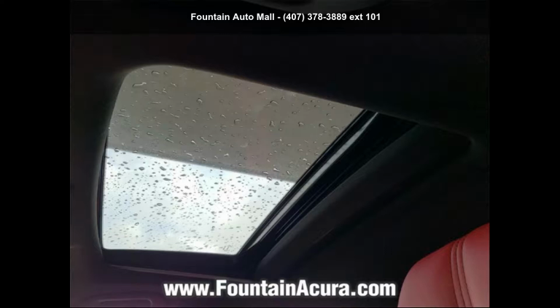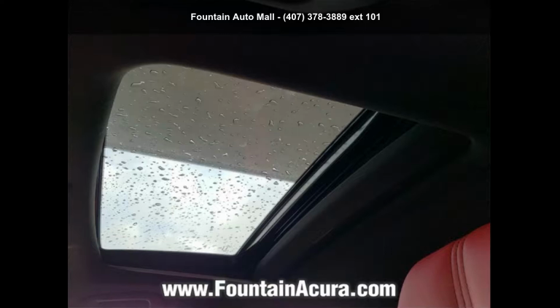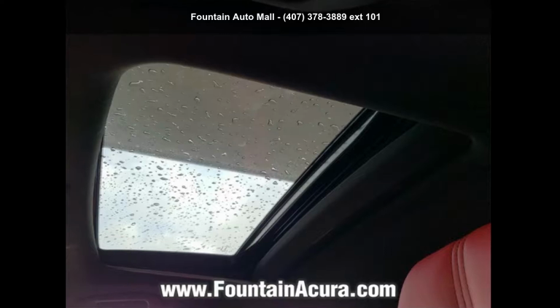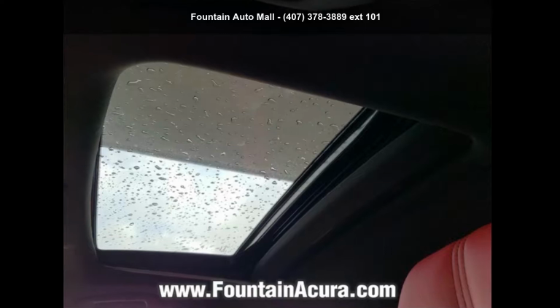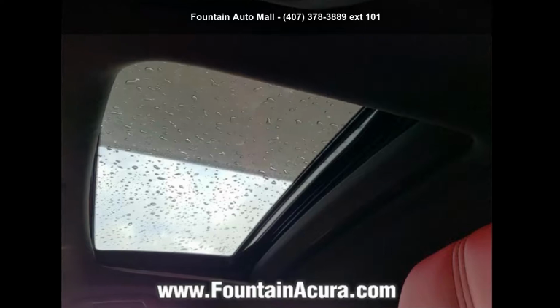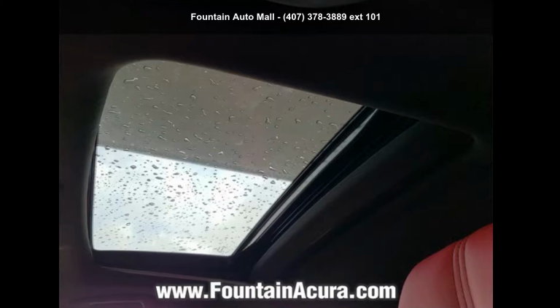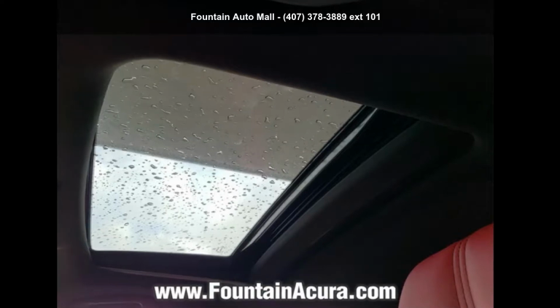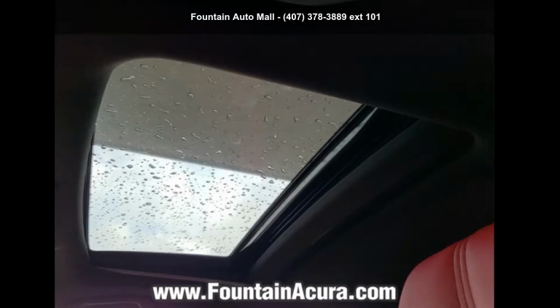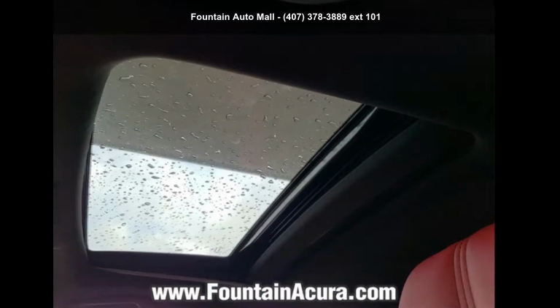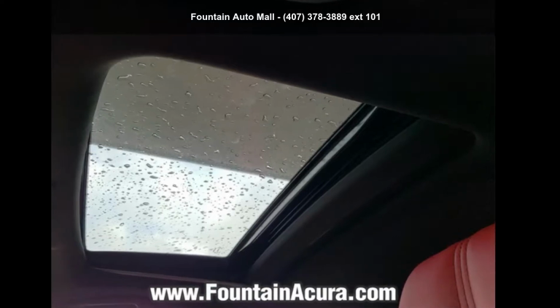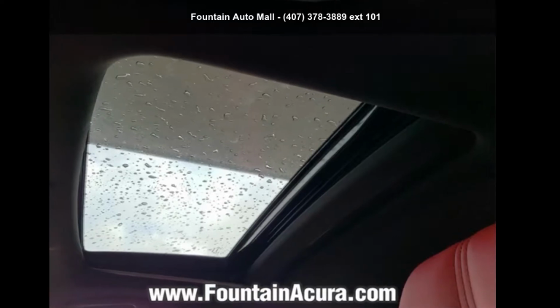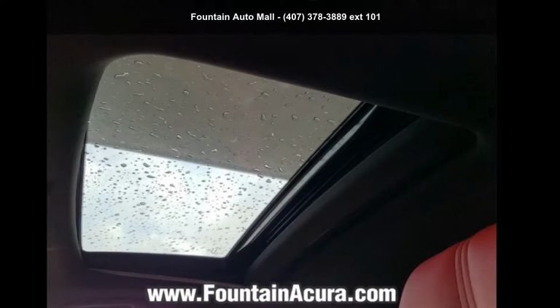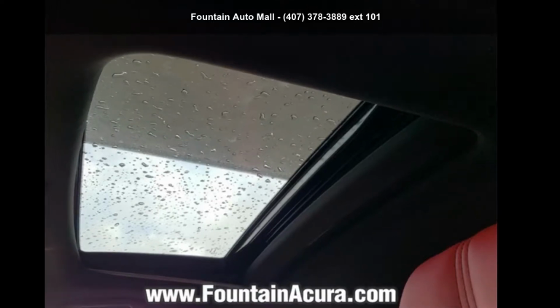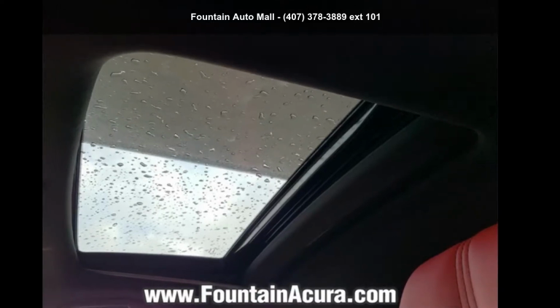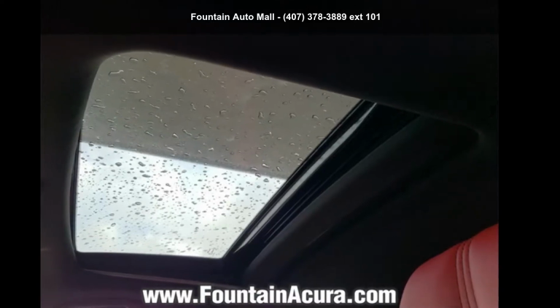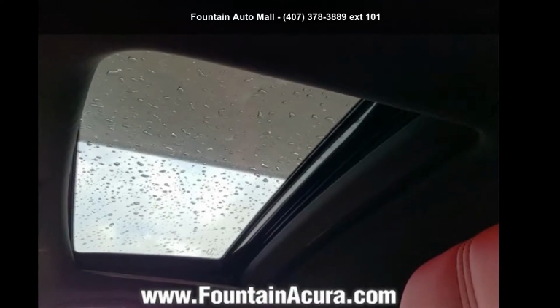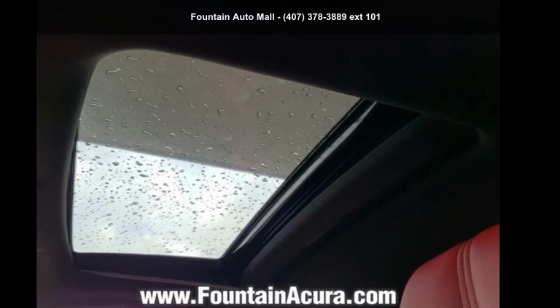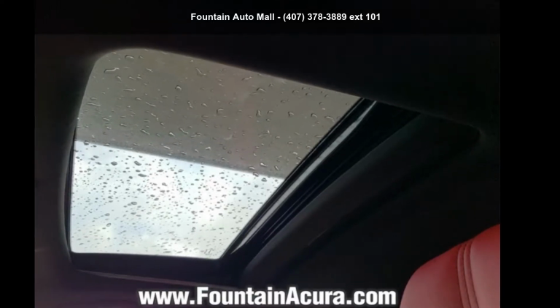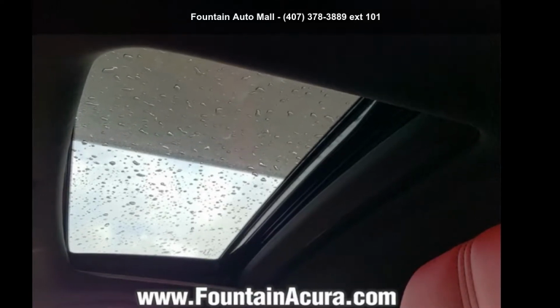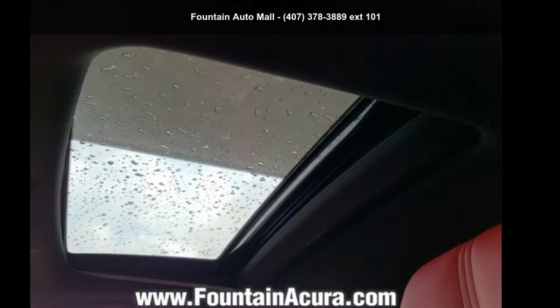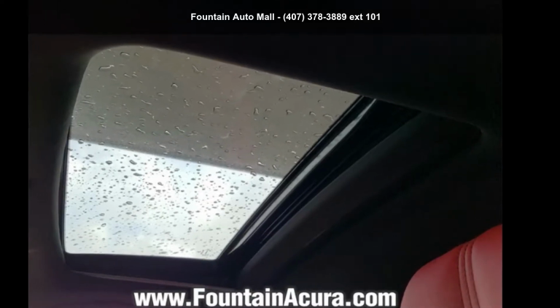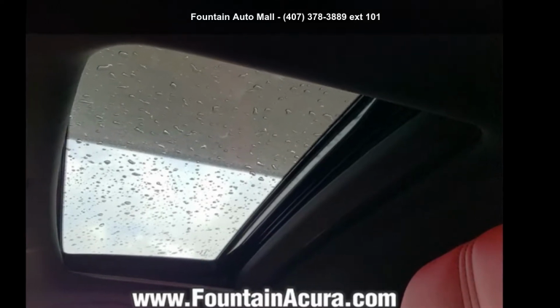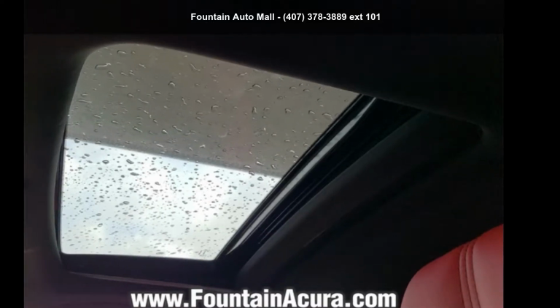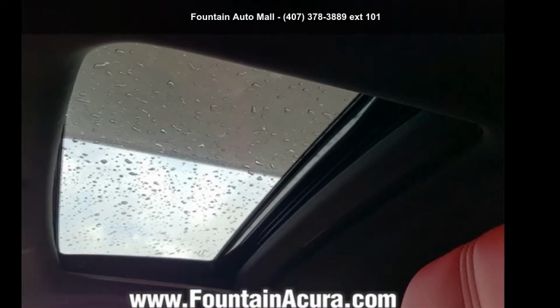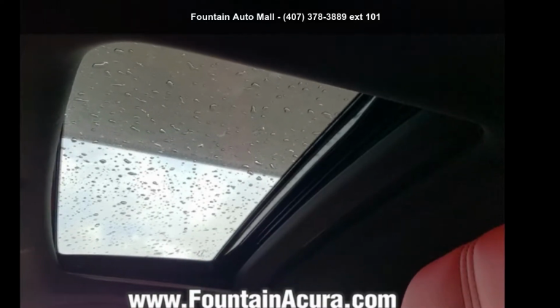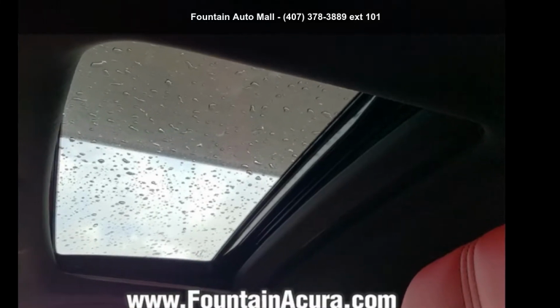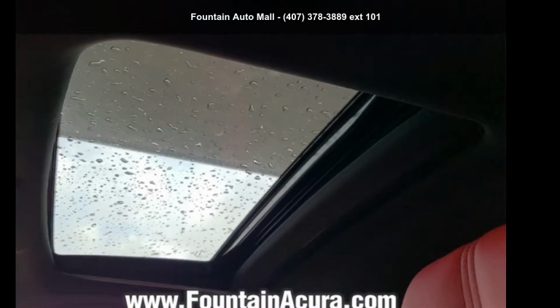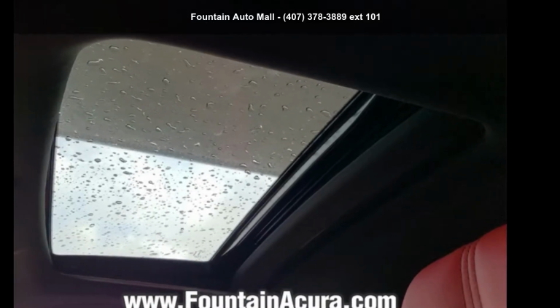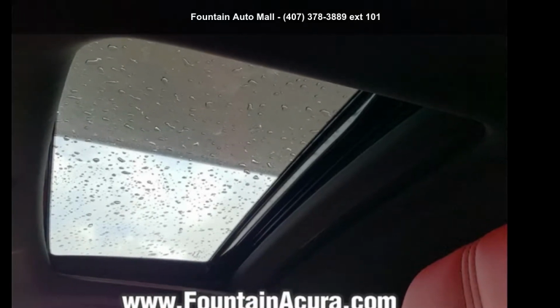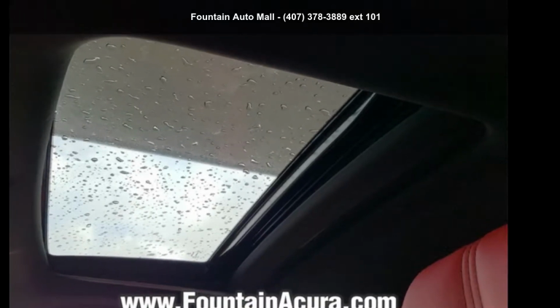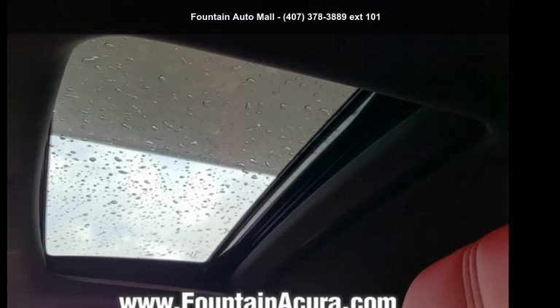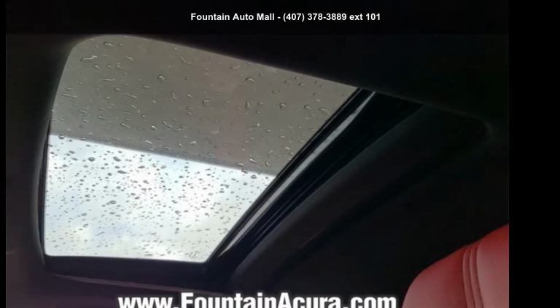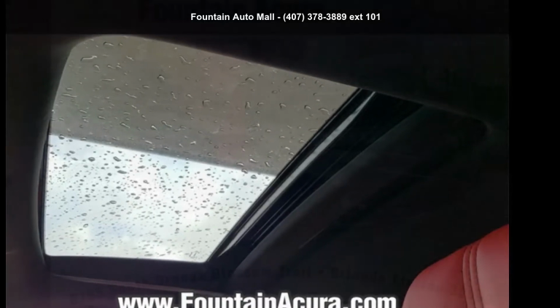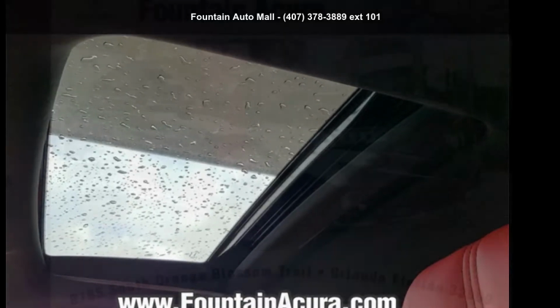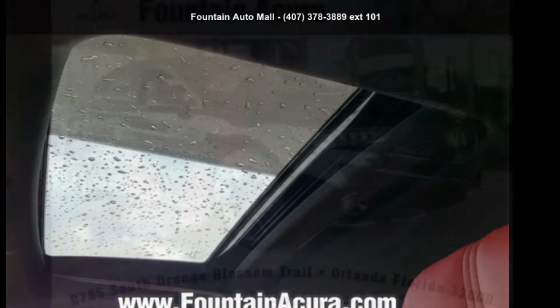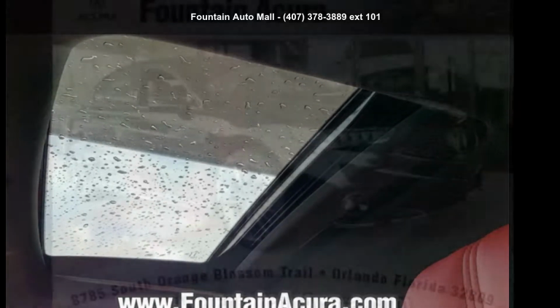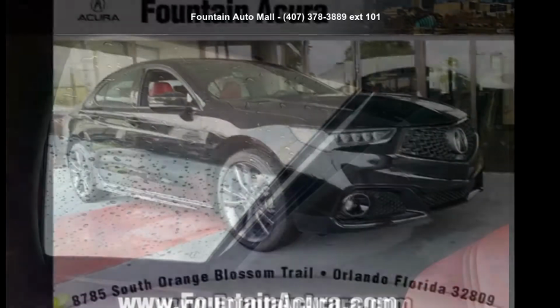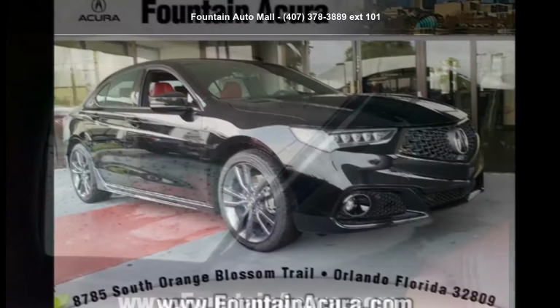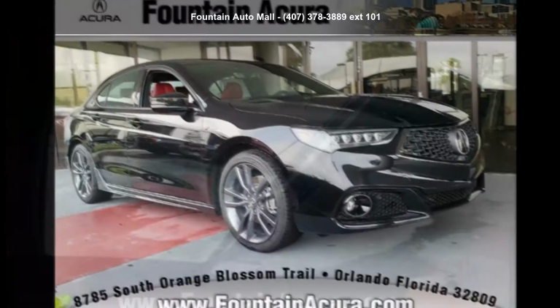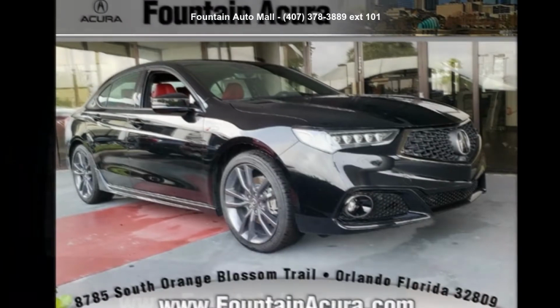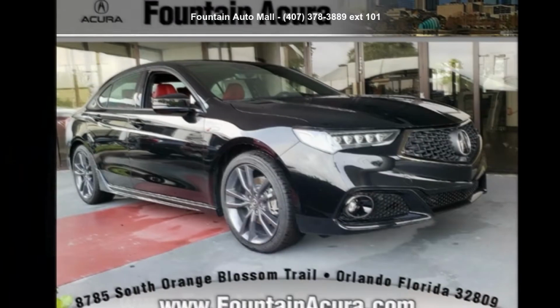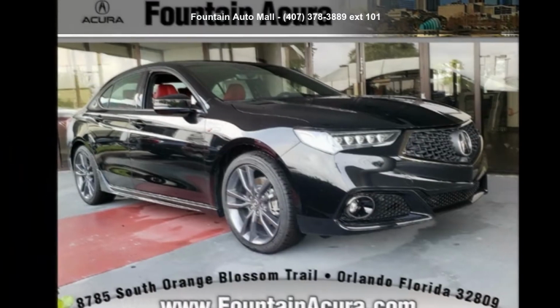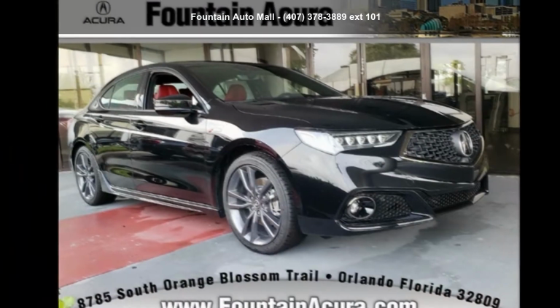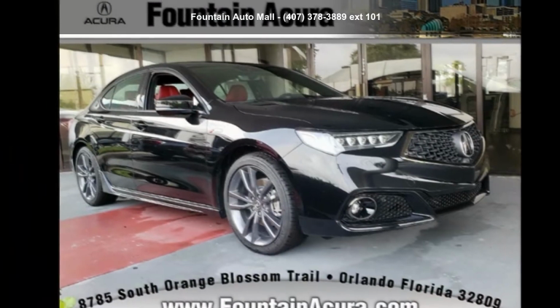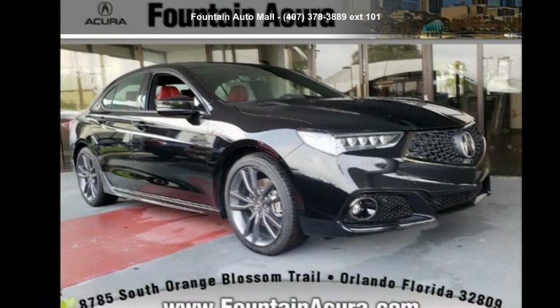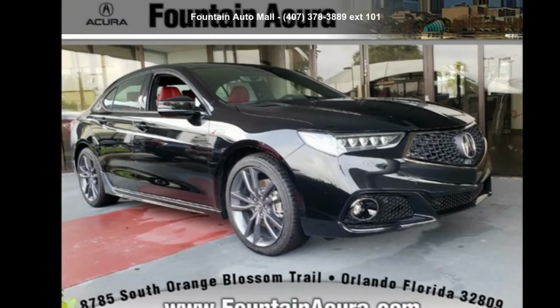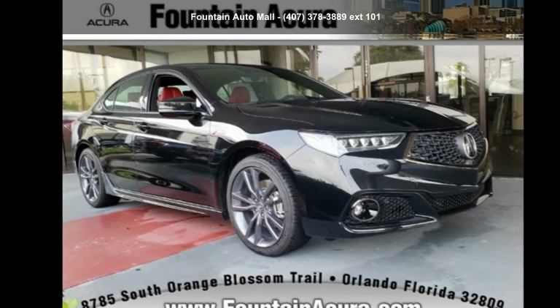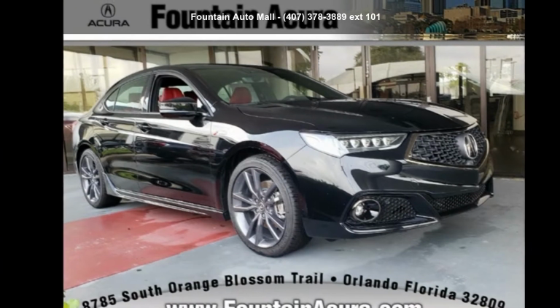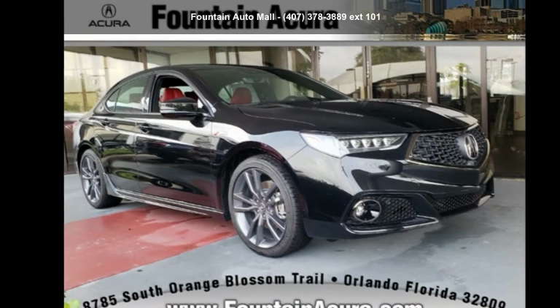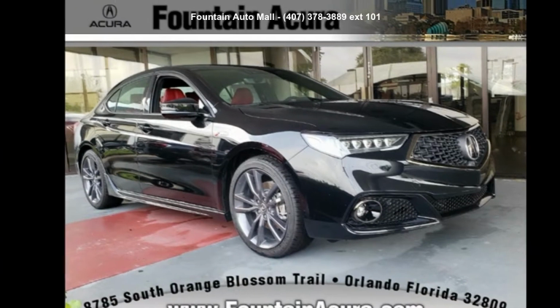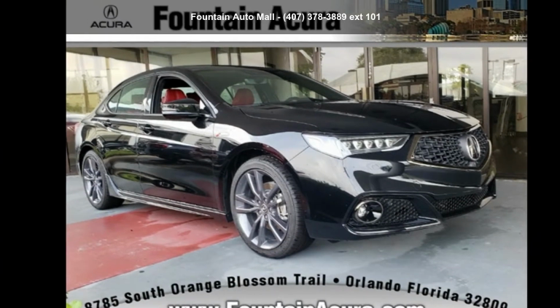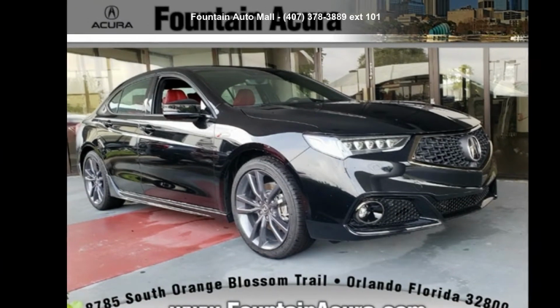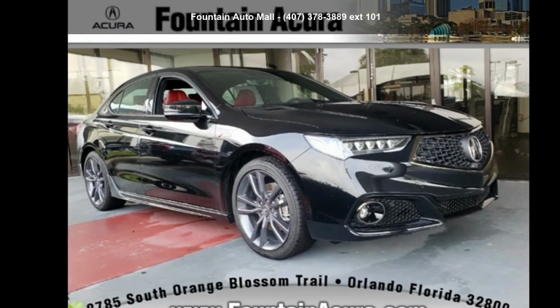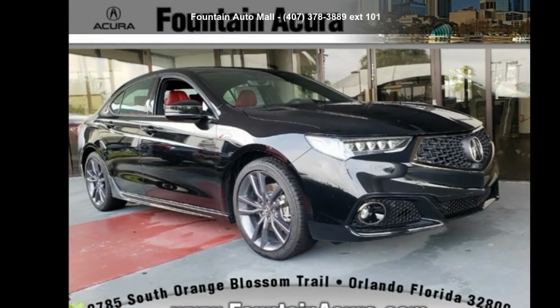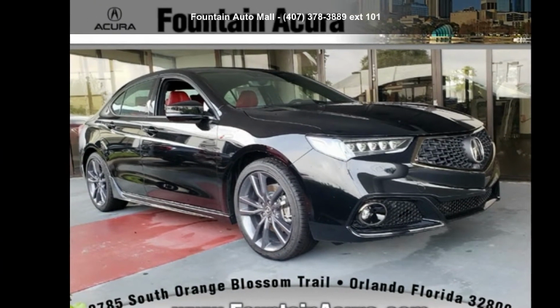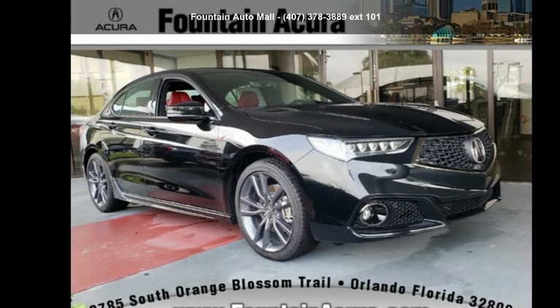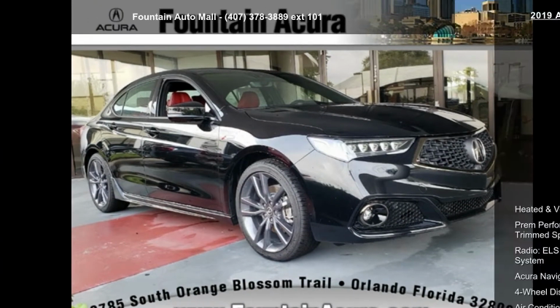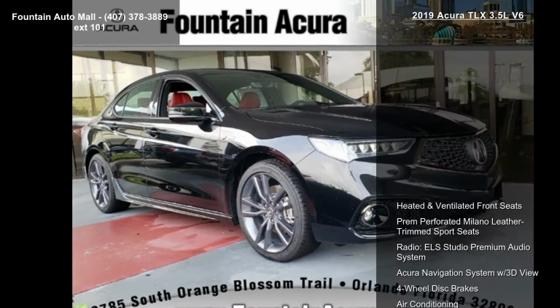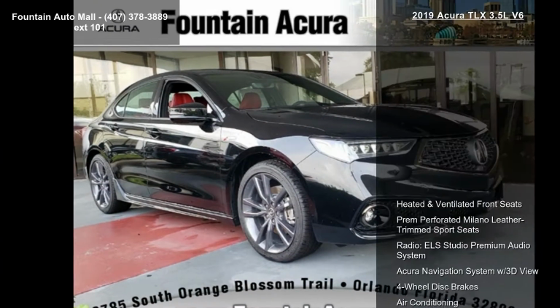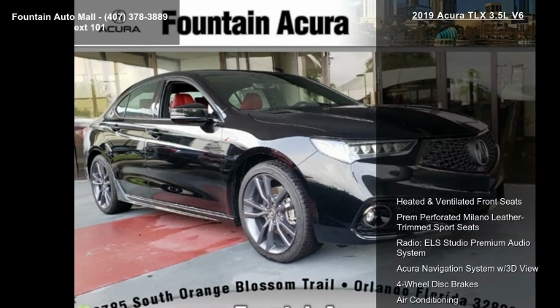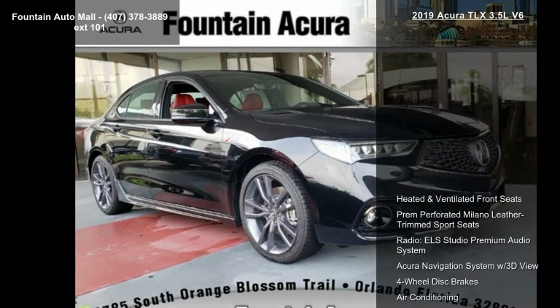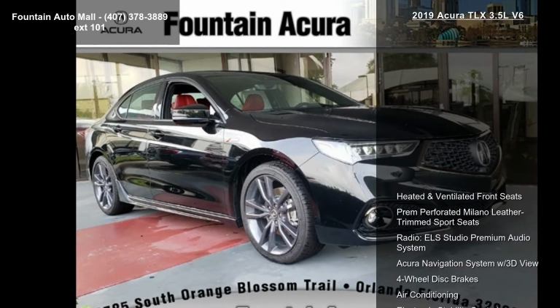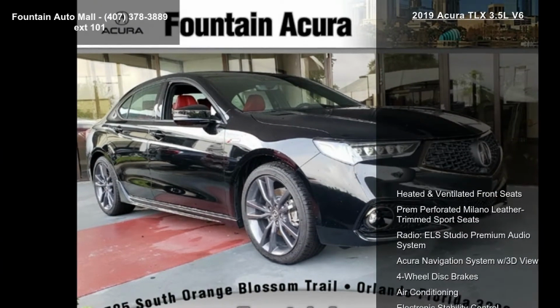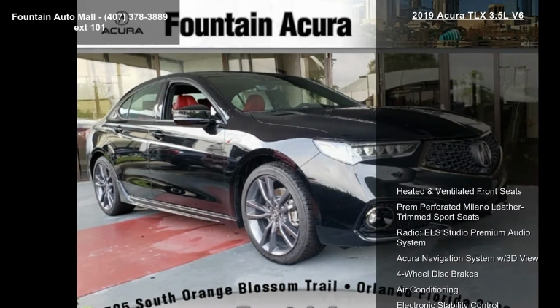Check out this Acura 2019 TLX 3.5 LV6. Don't miss this great deal on a luxury vehicle.